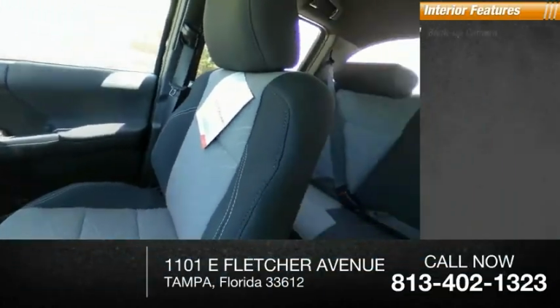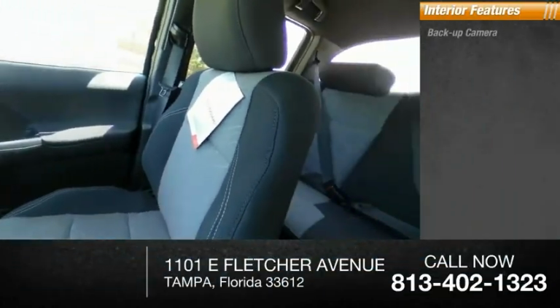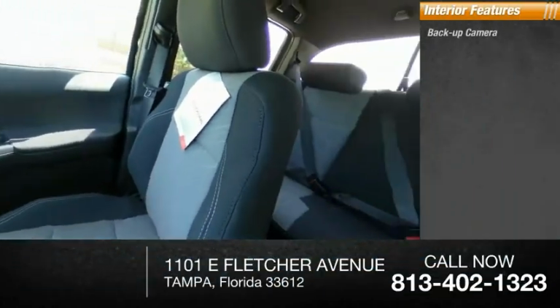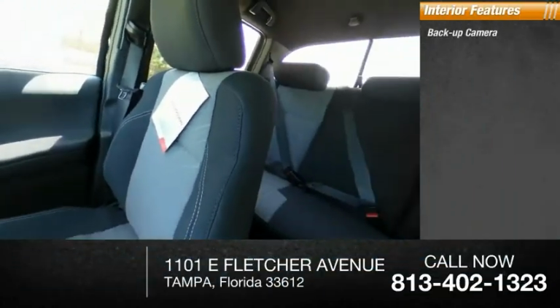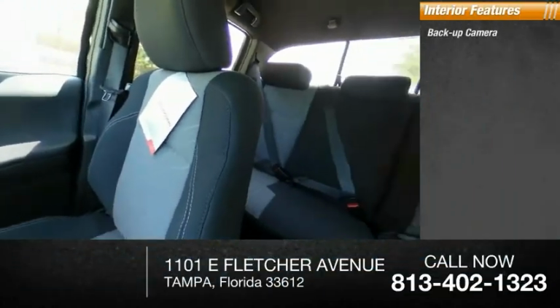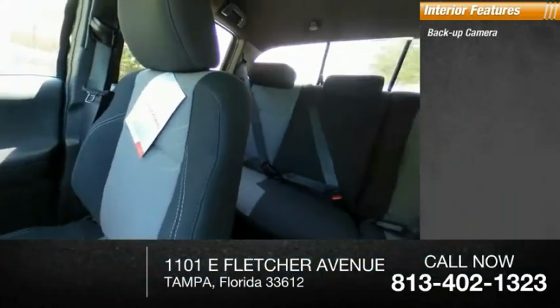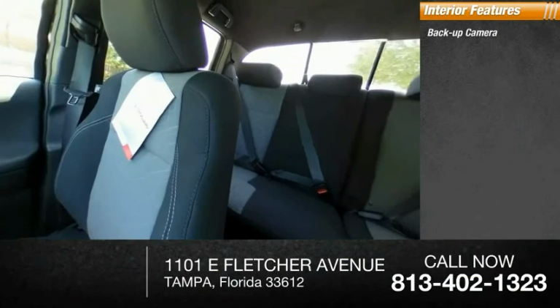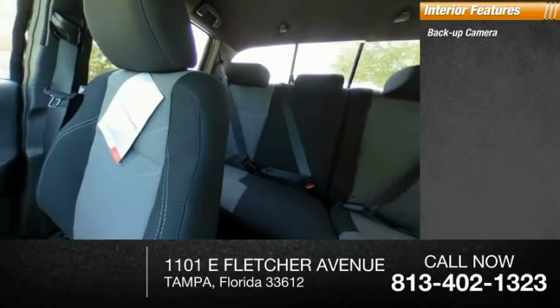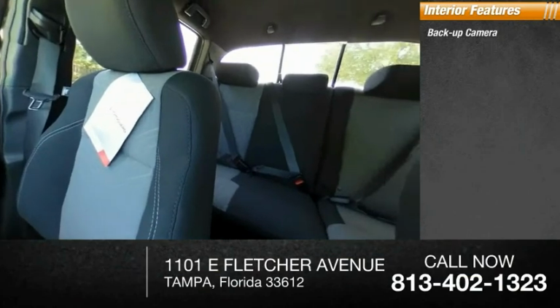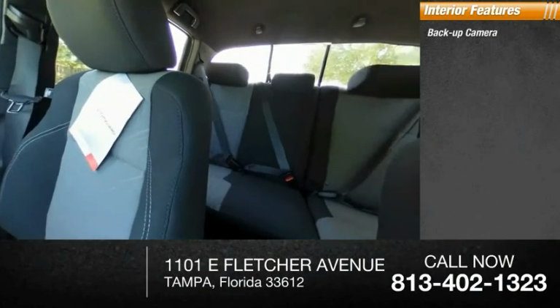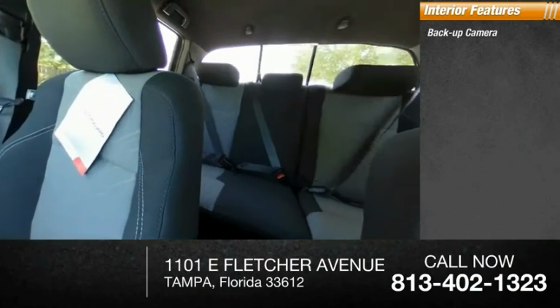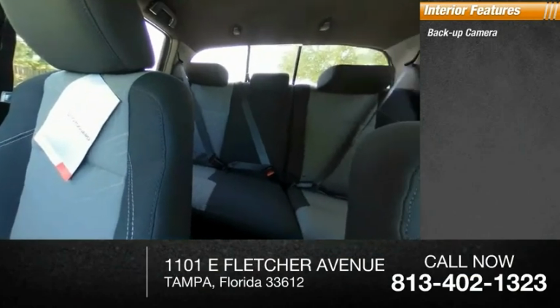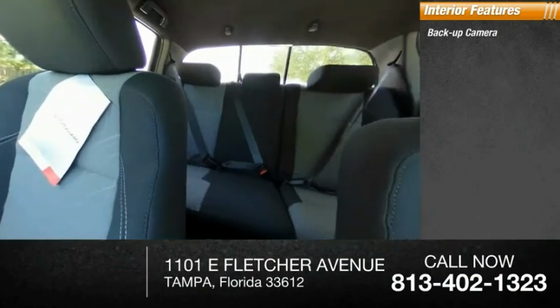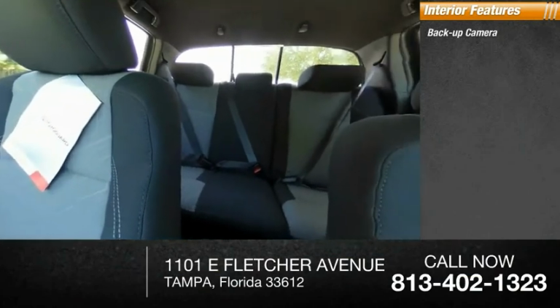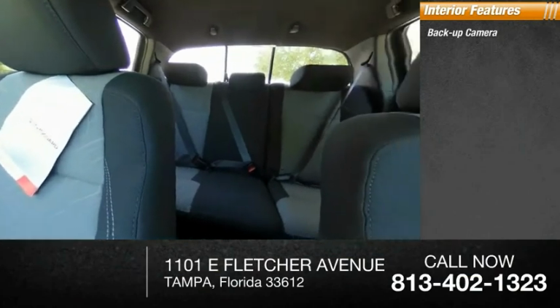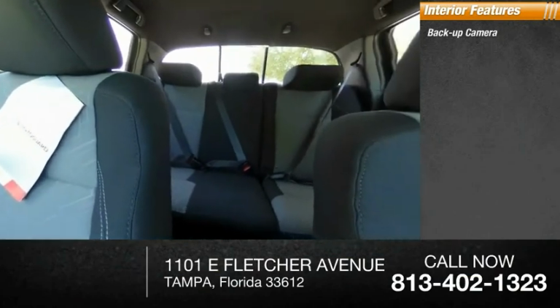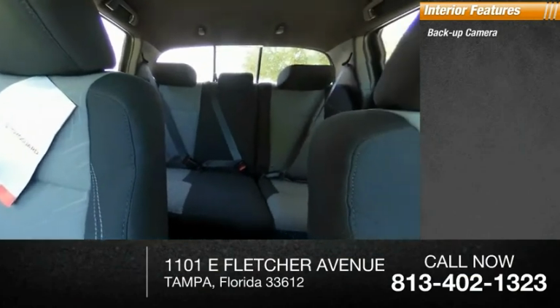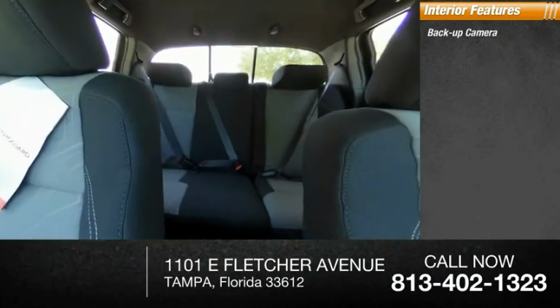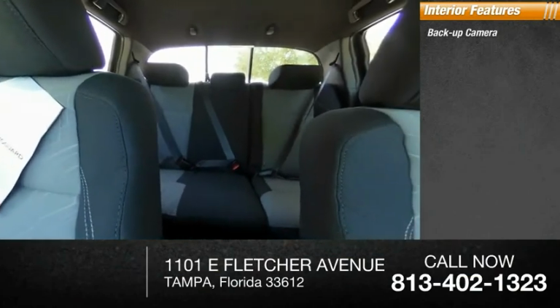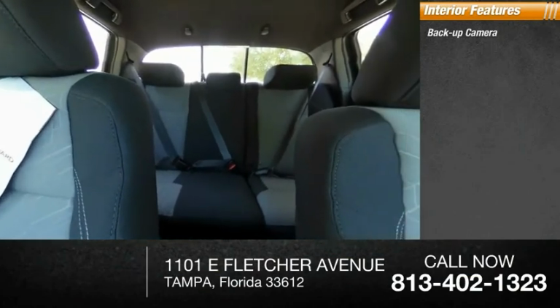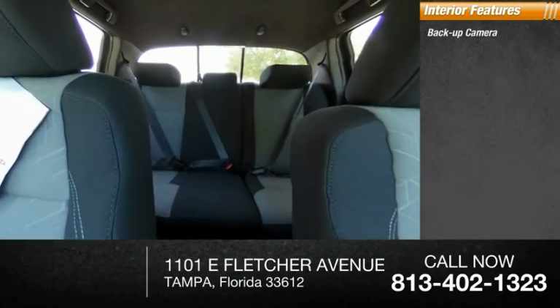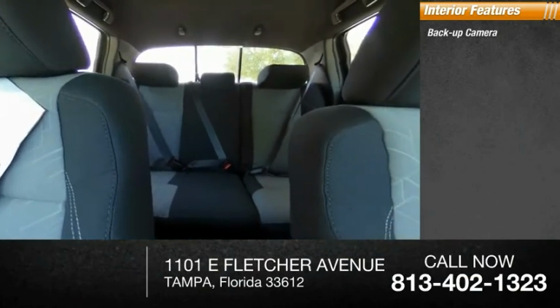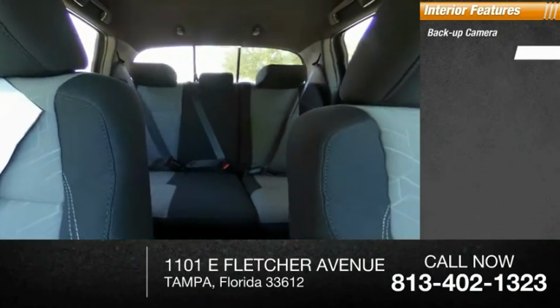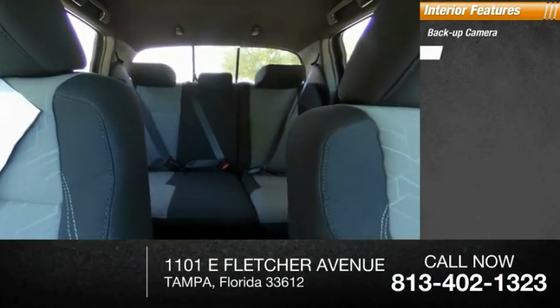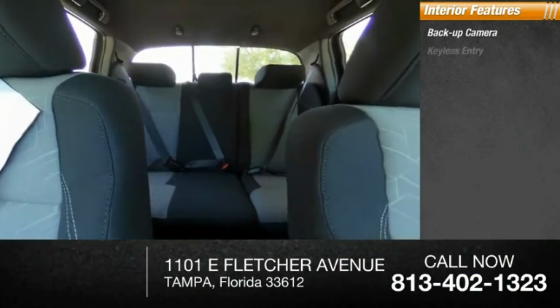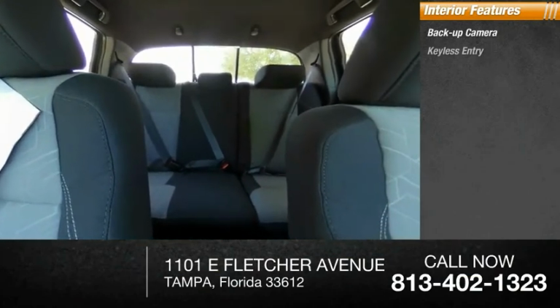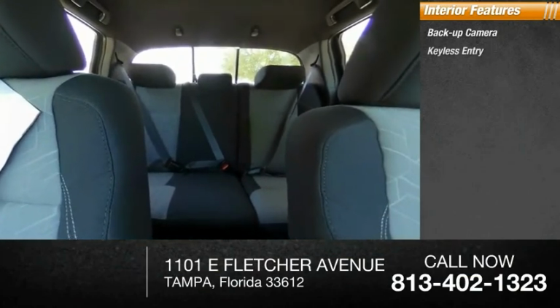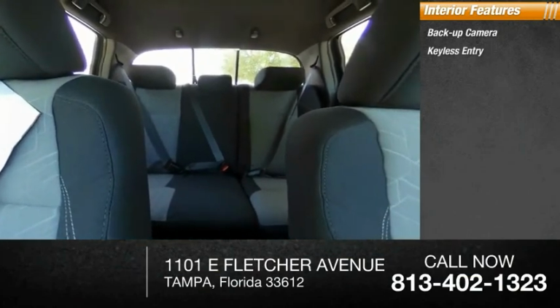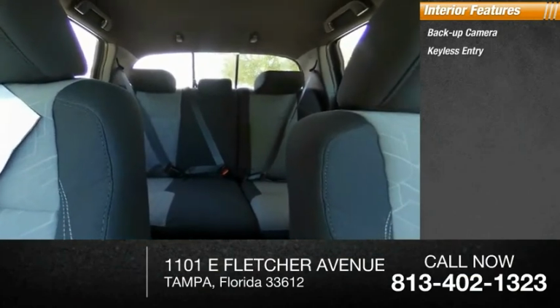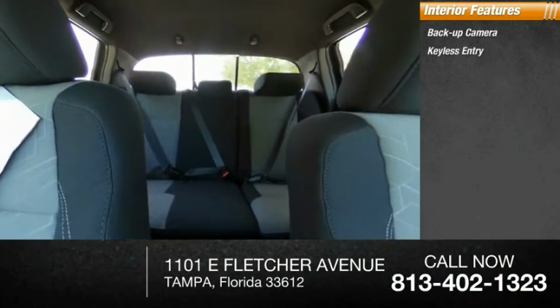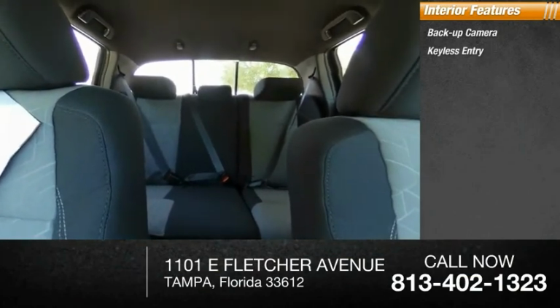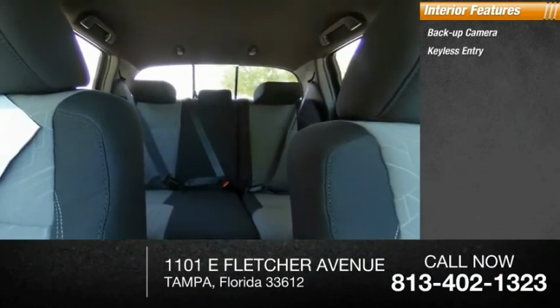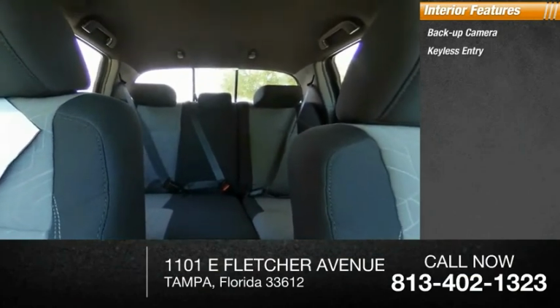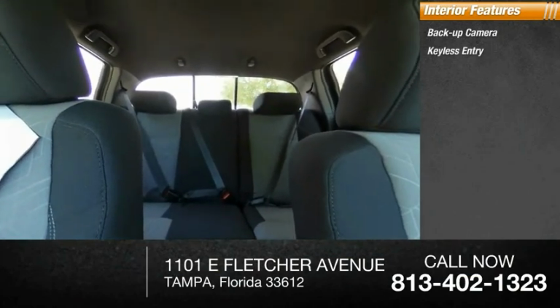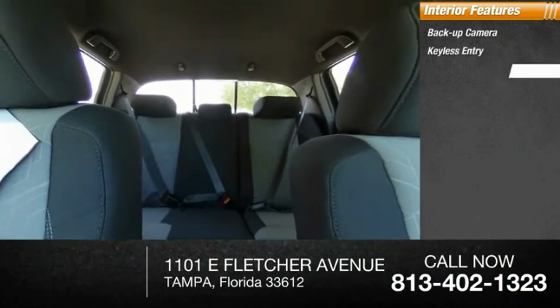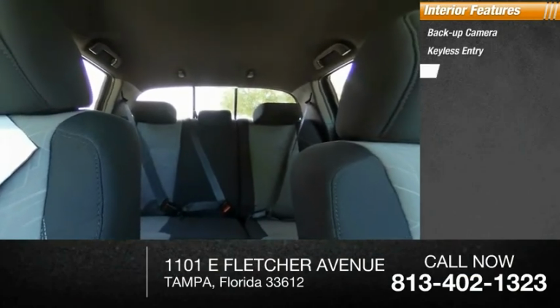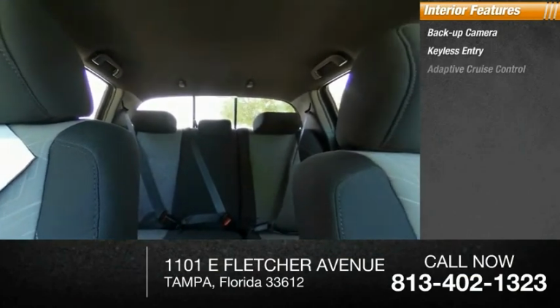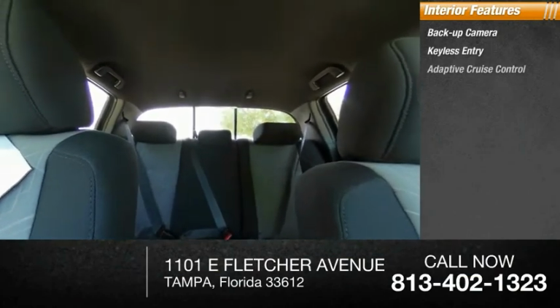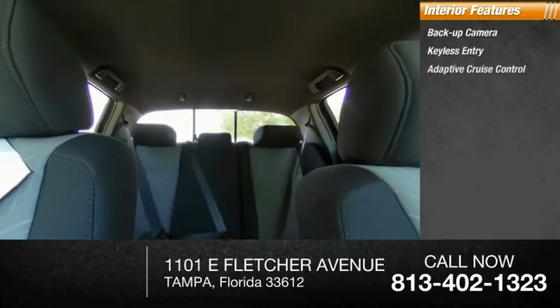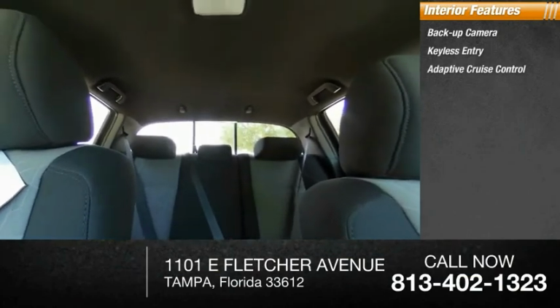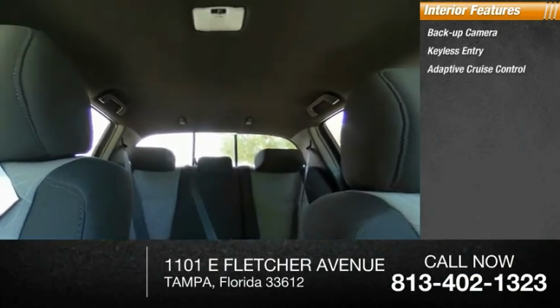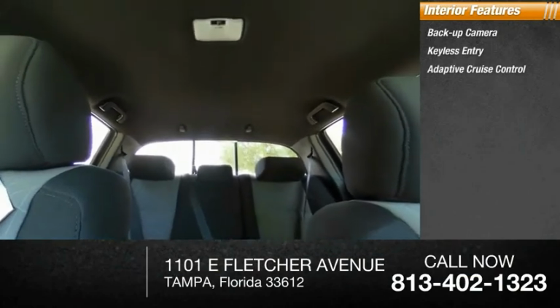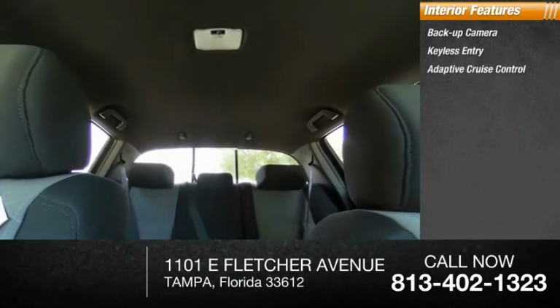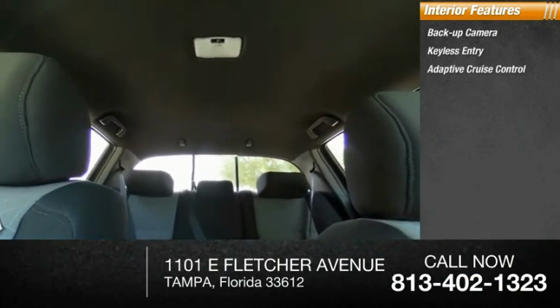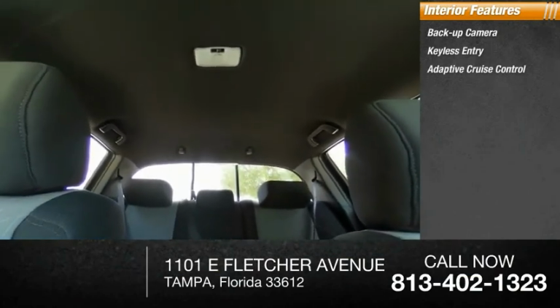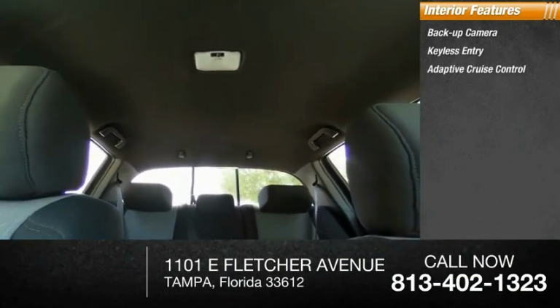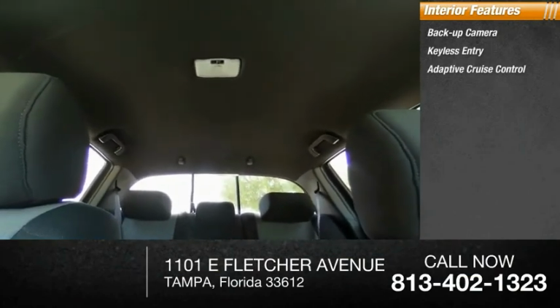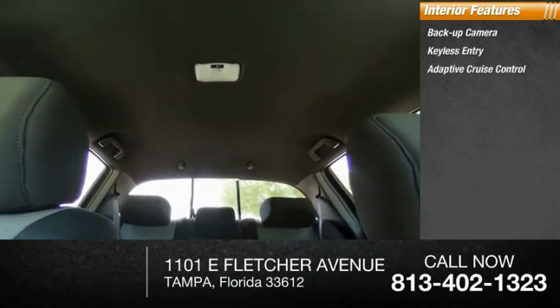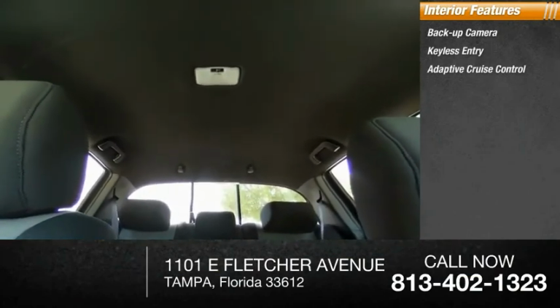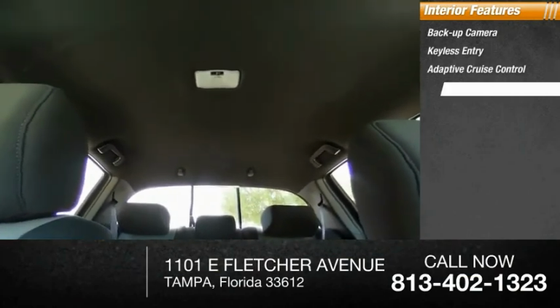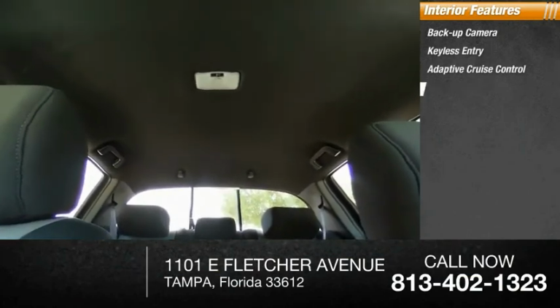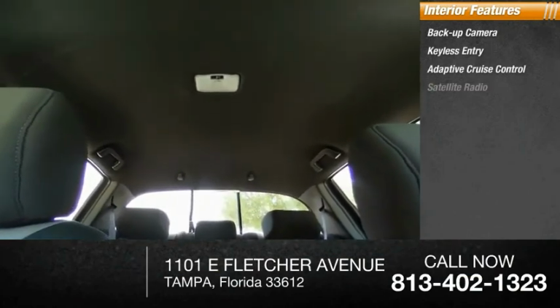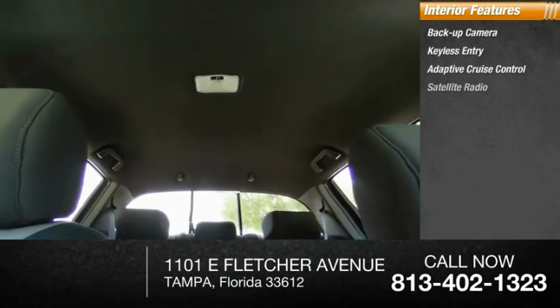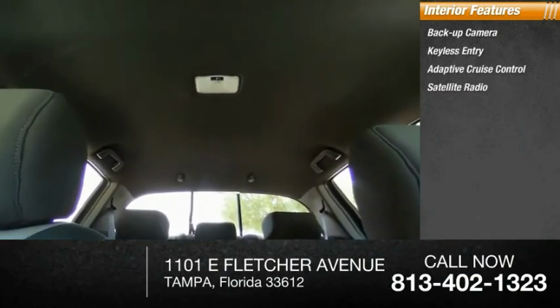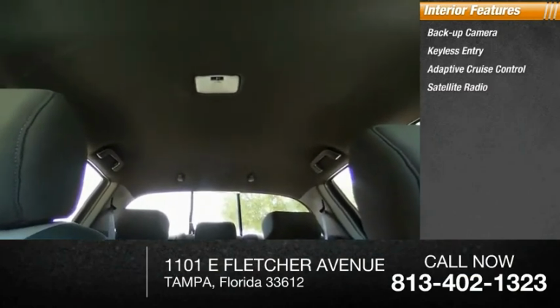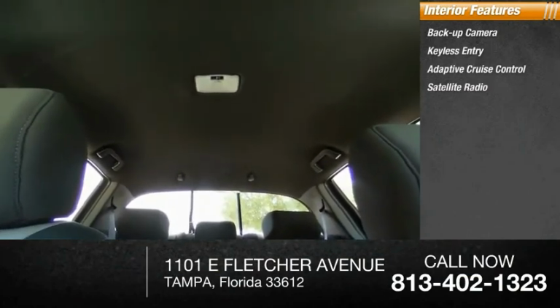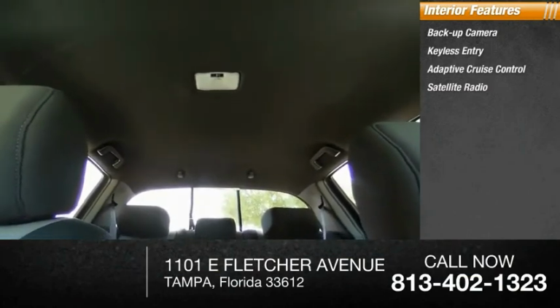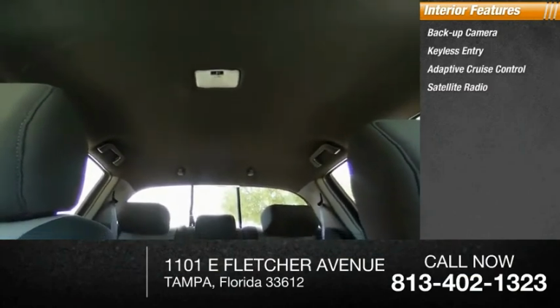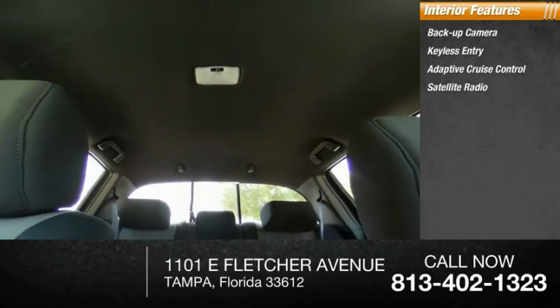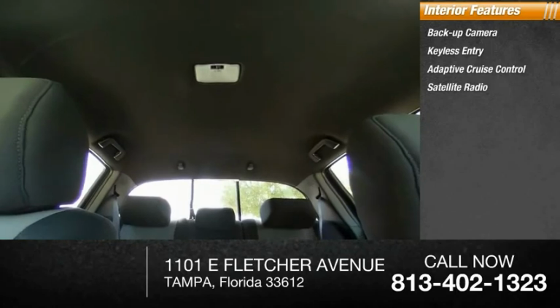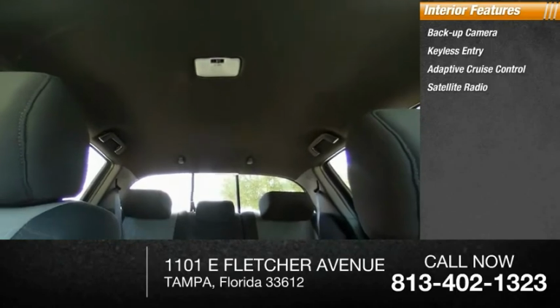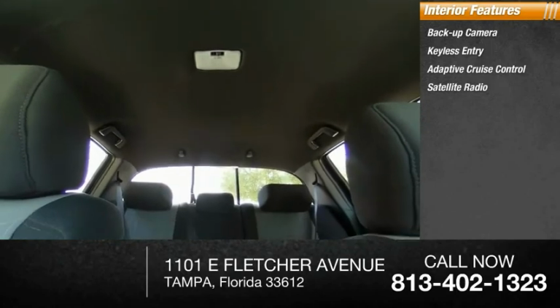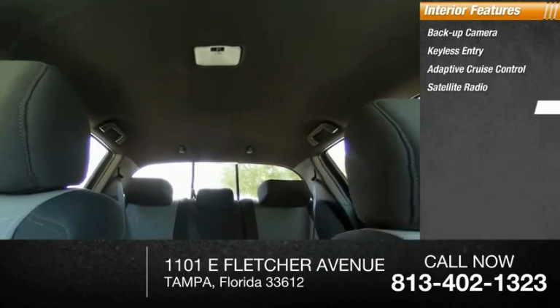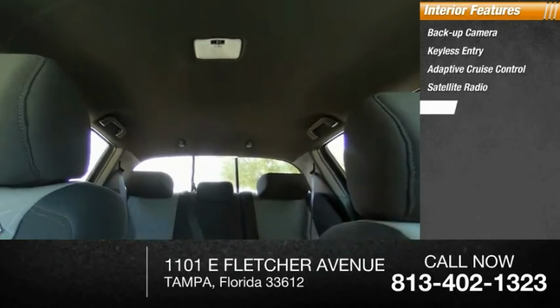Inside you'll find backup camera, keyless entry, adaptive cruise control, satellite radio, auxiliary audio input, keyless start.